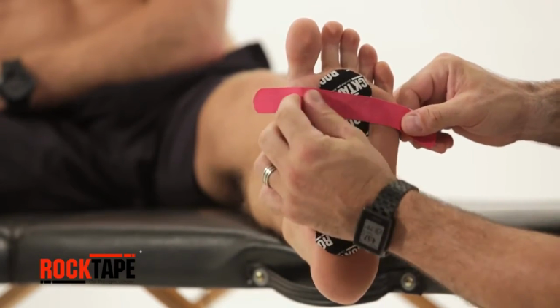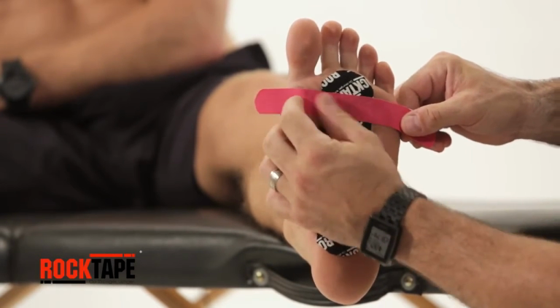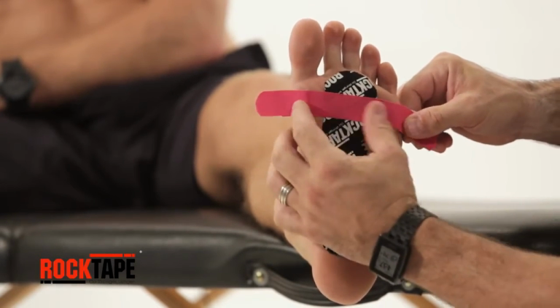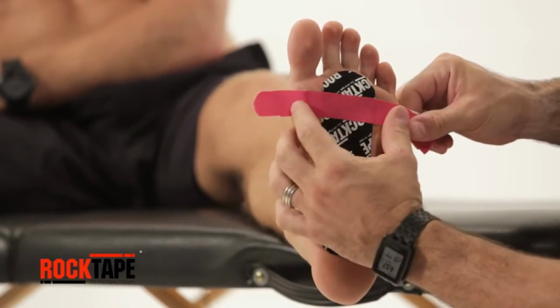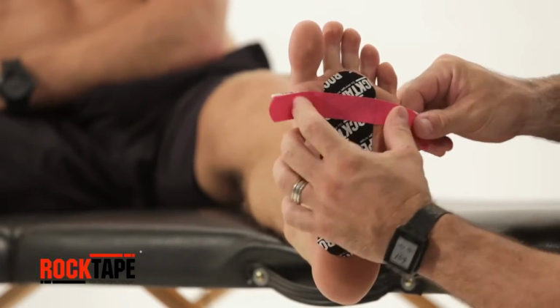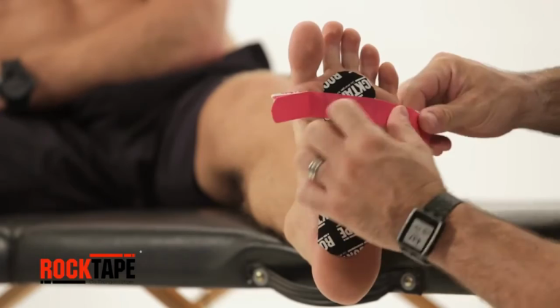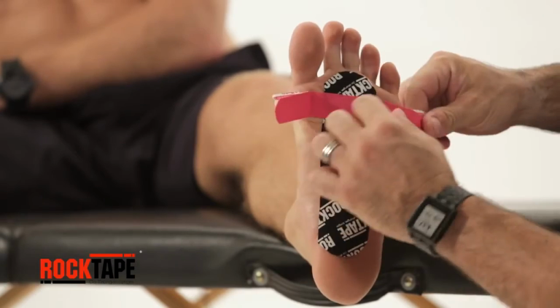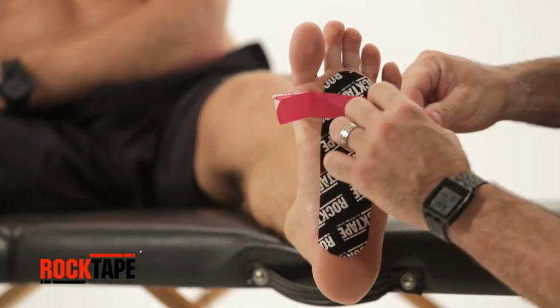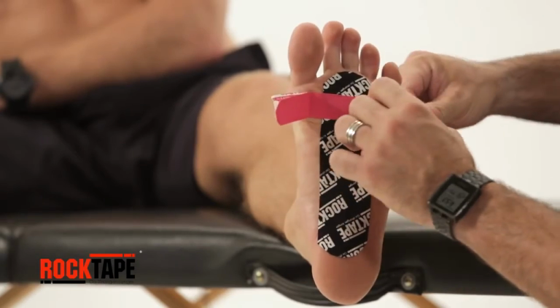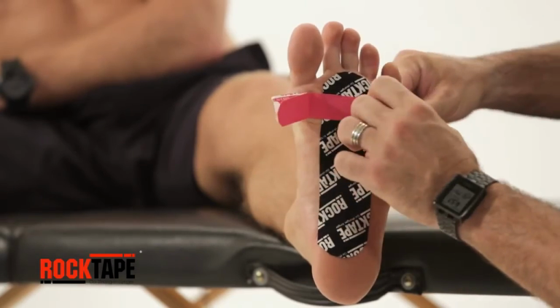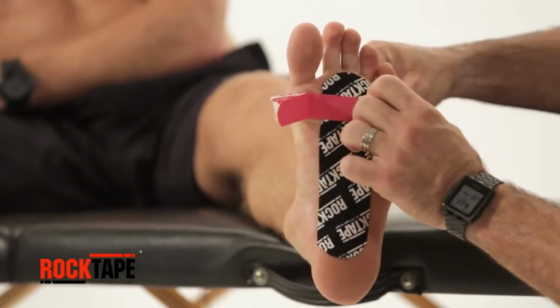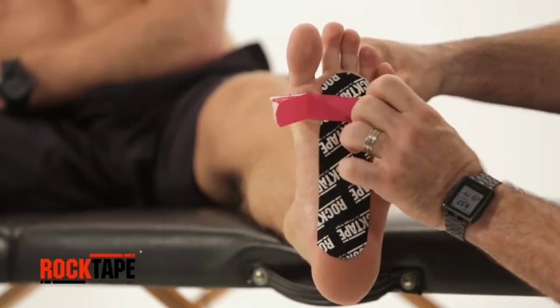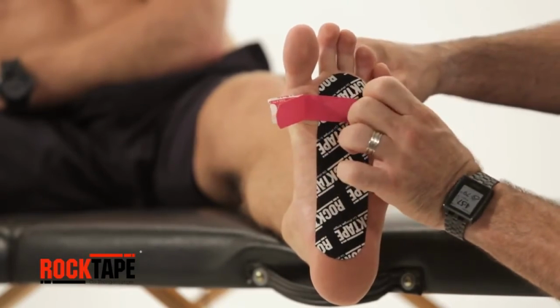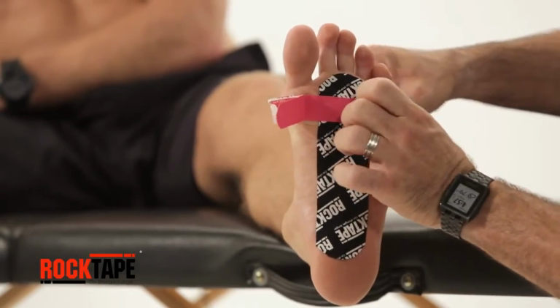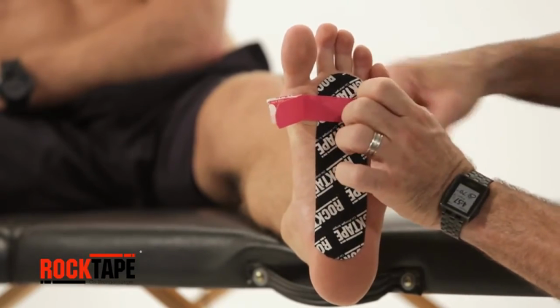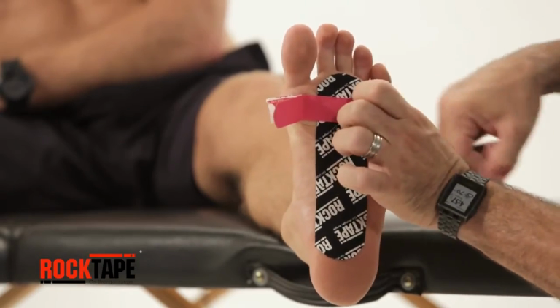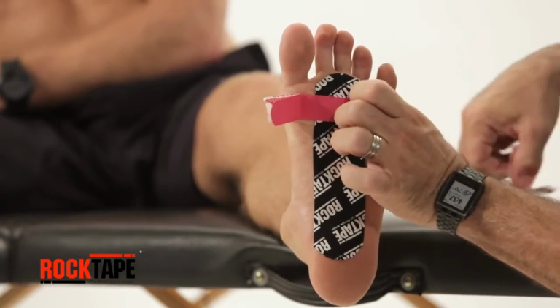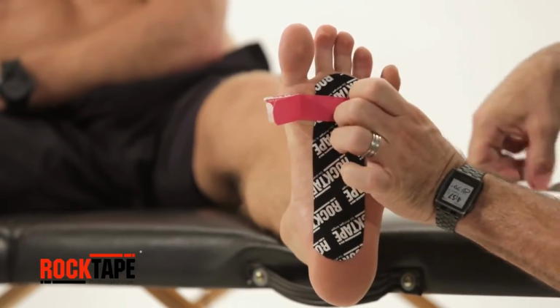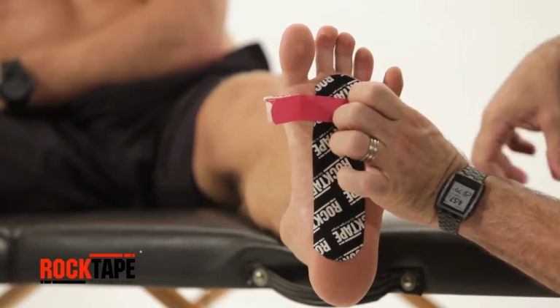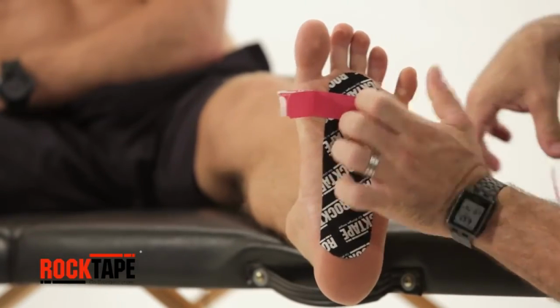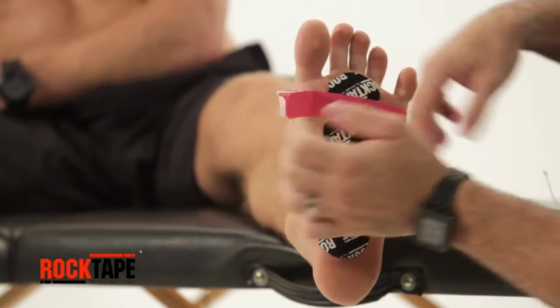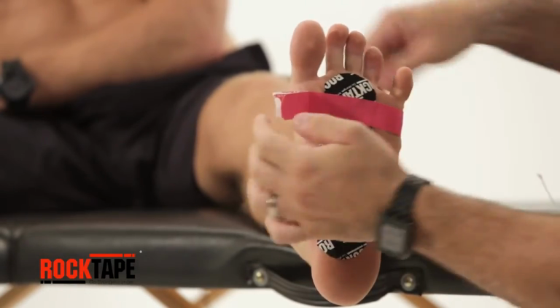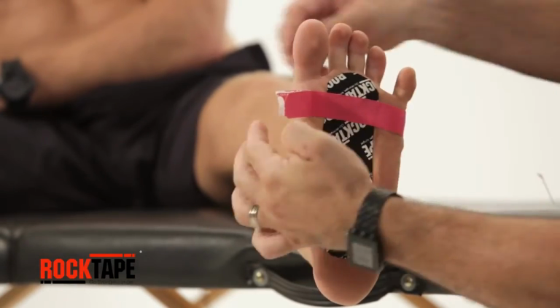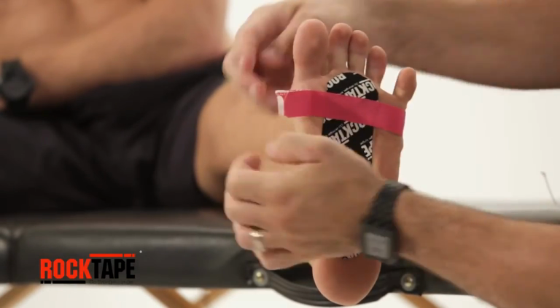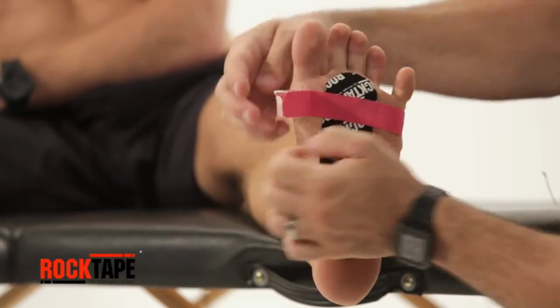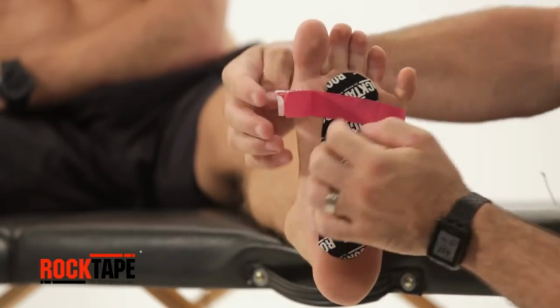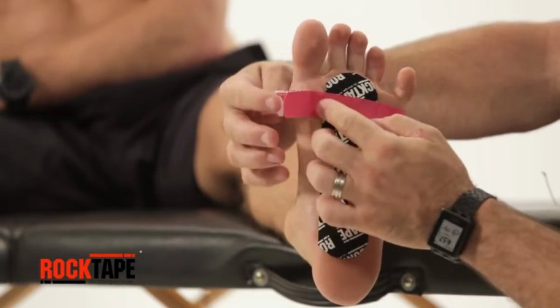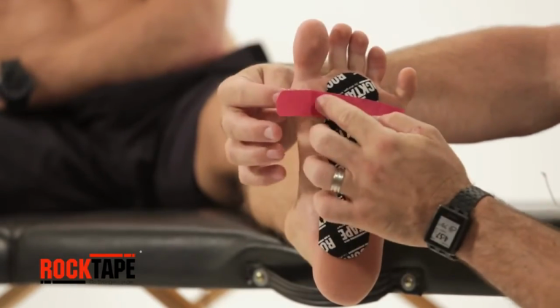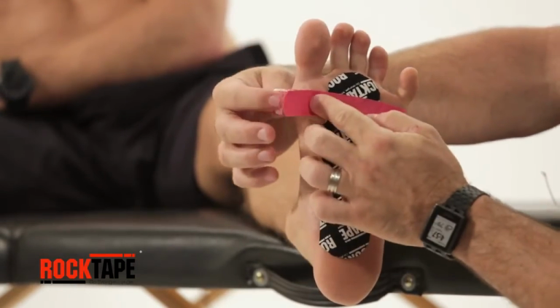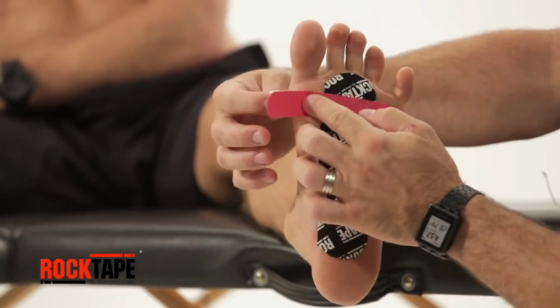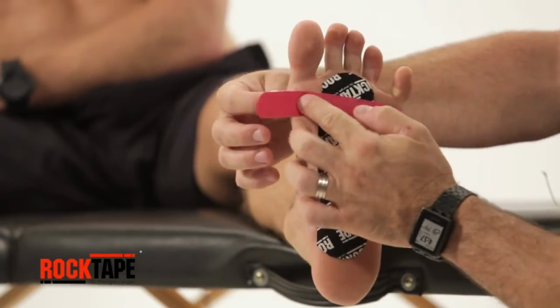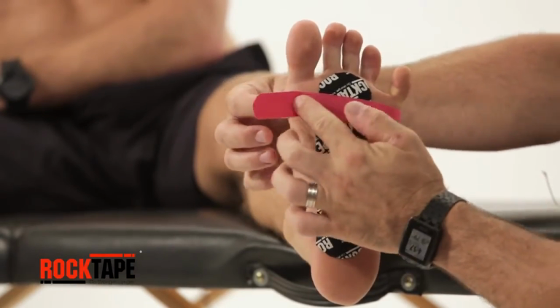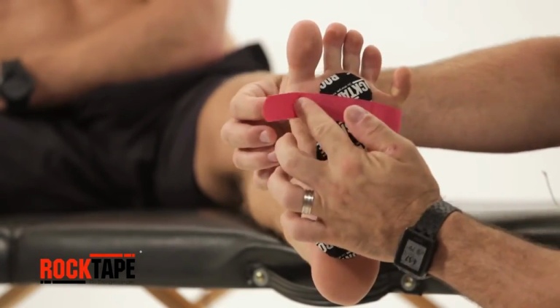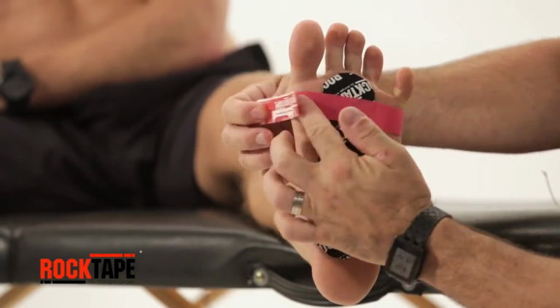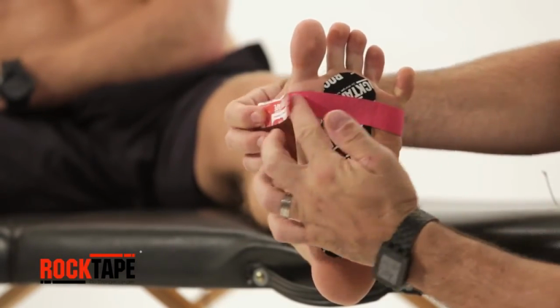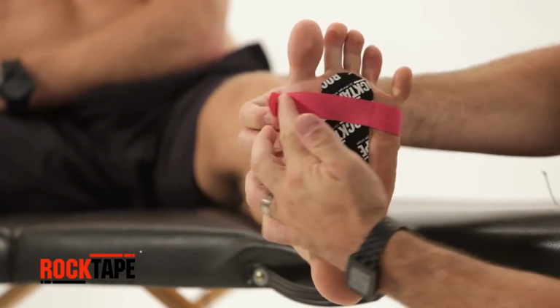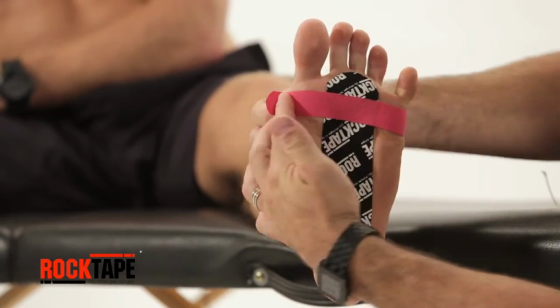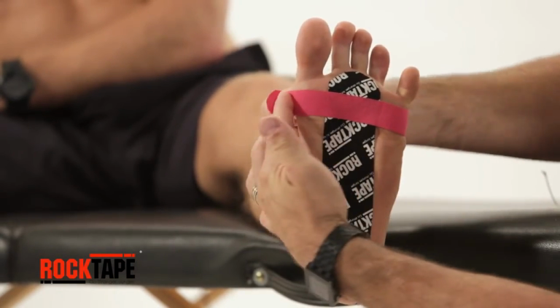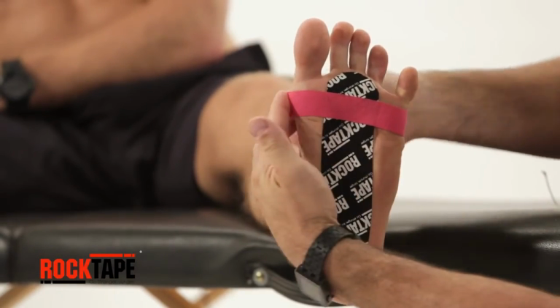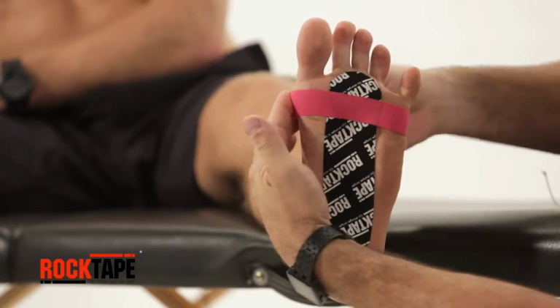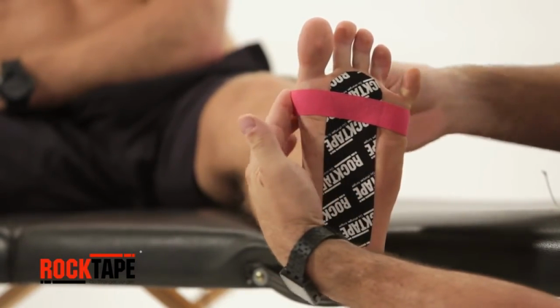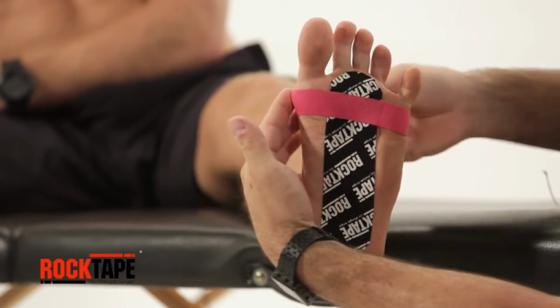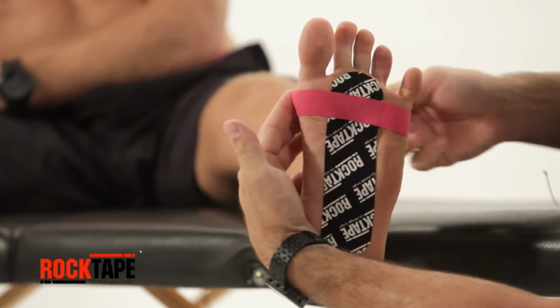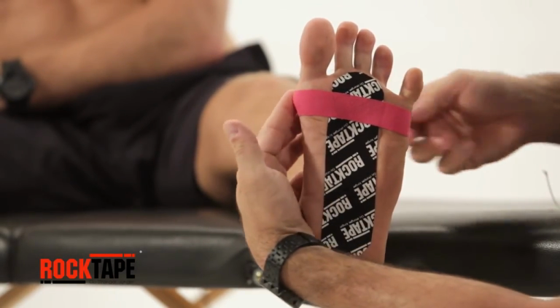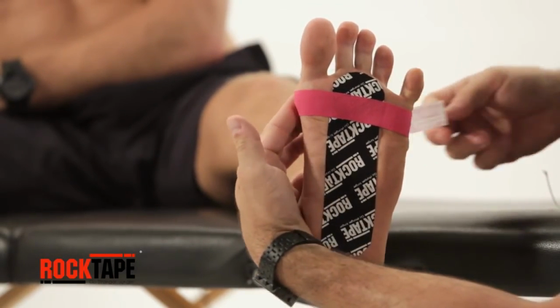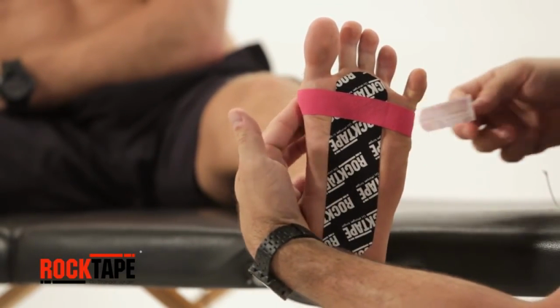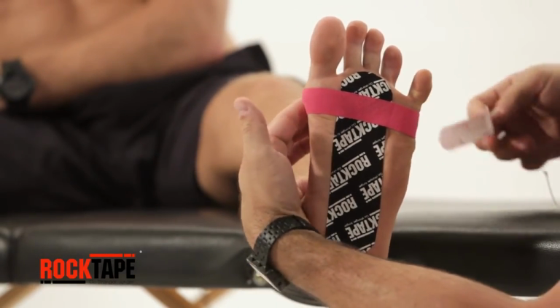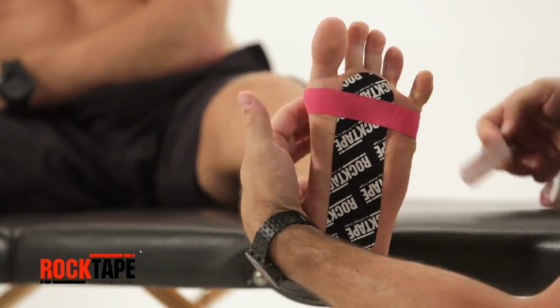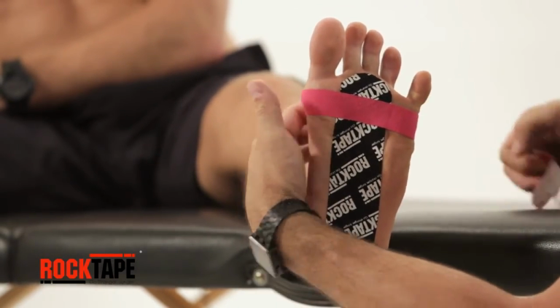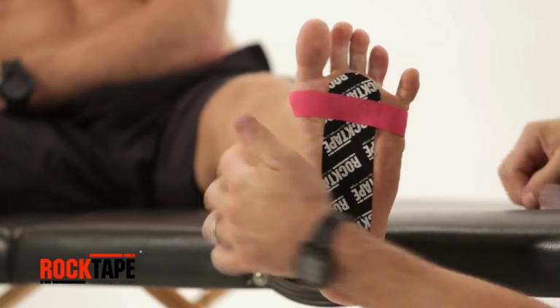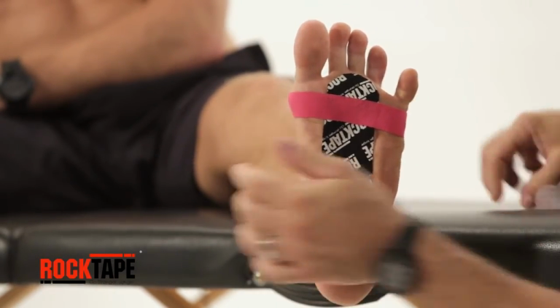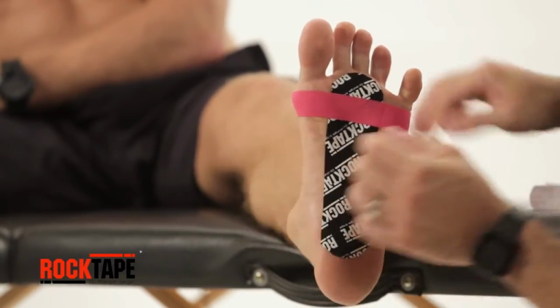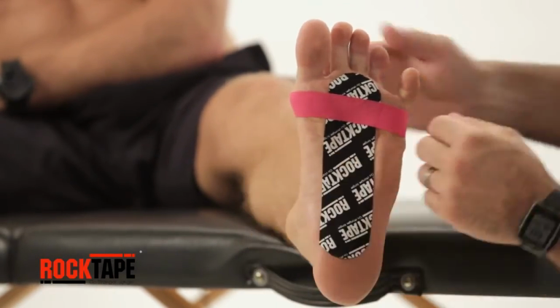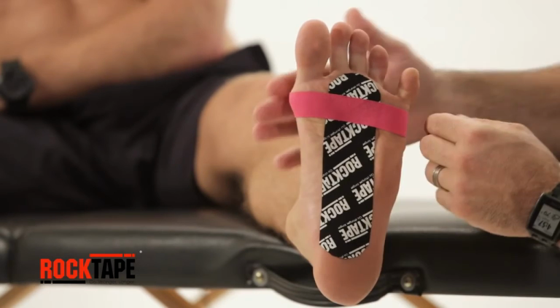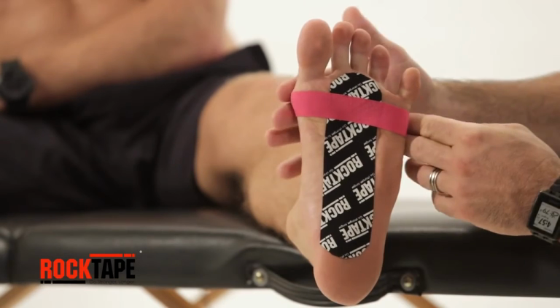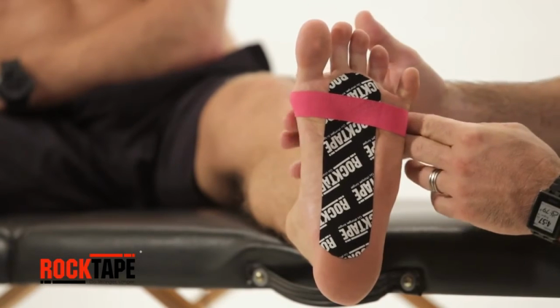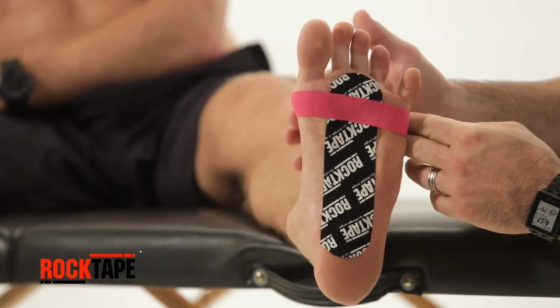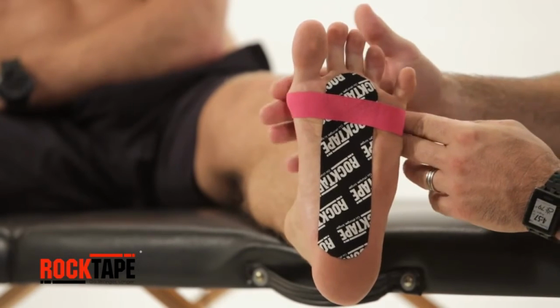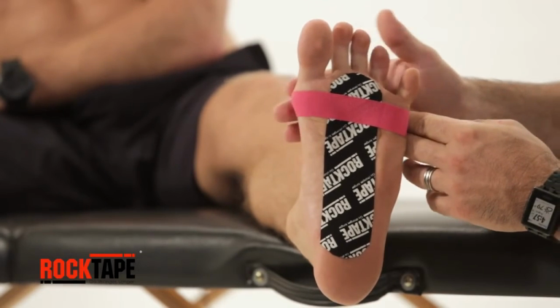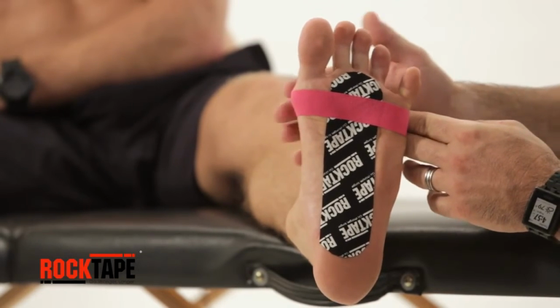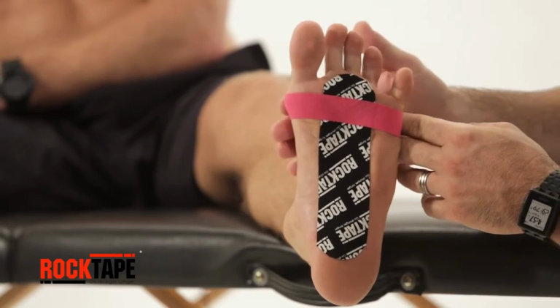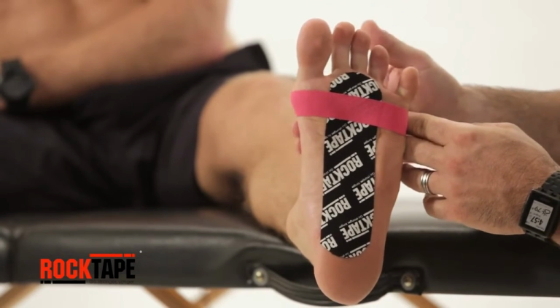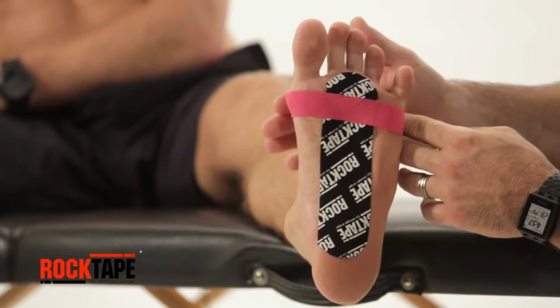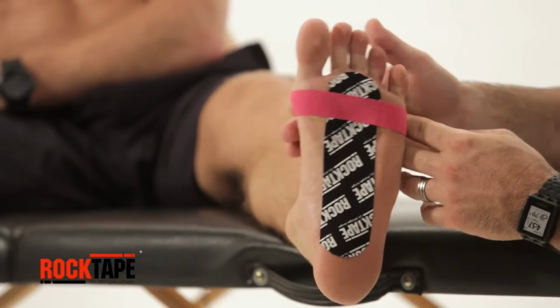Tear the center of the second strip to expose the adhesive. Then, with some stretch, apply to the ball of the foot. Lay down the edges with no stretch, then rub to activate the adhesive.